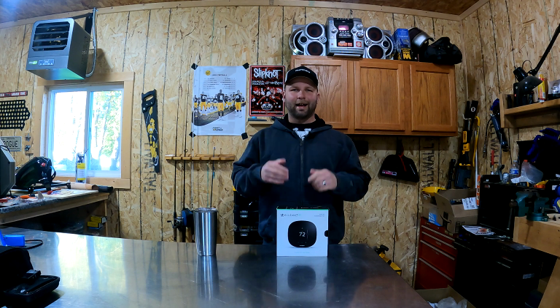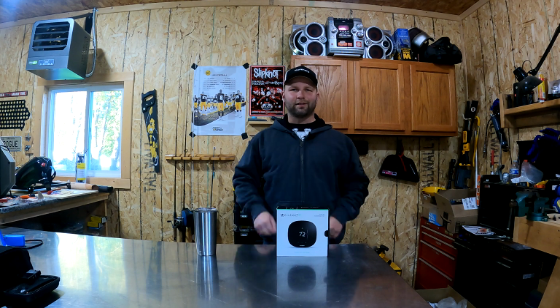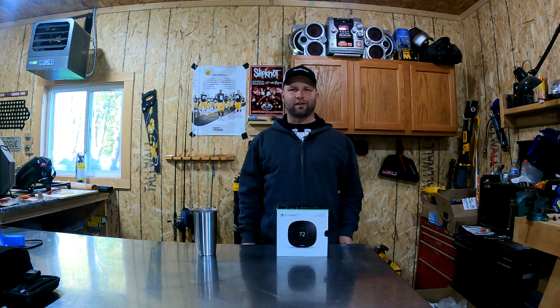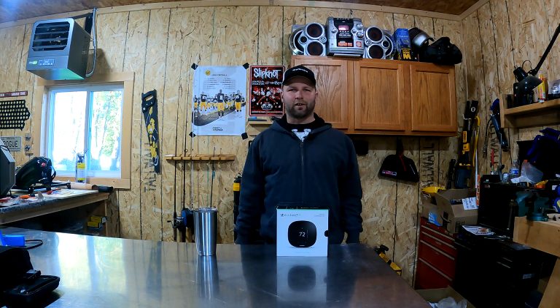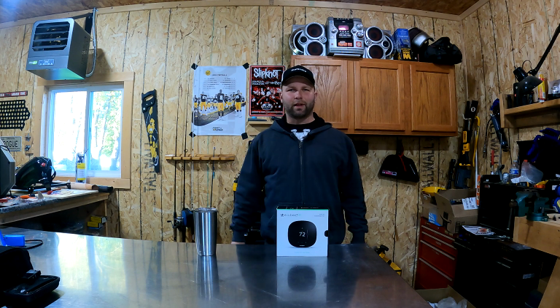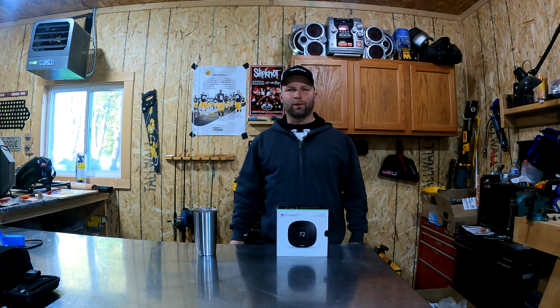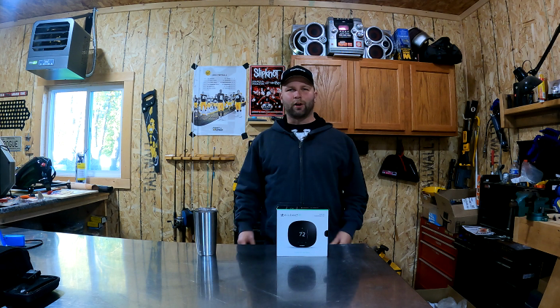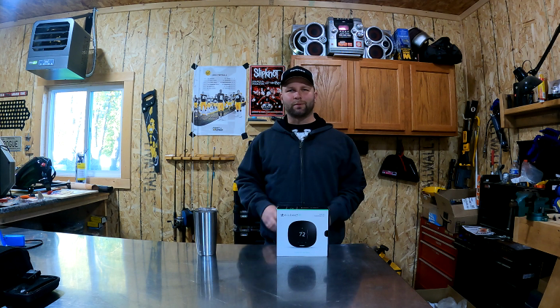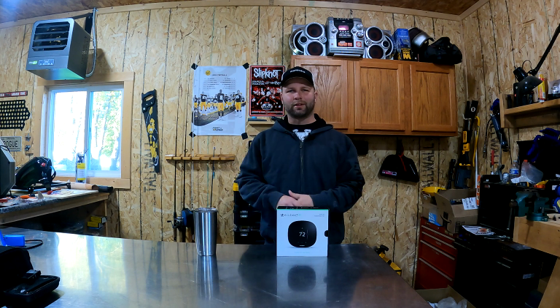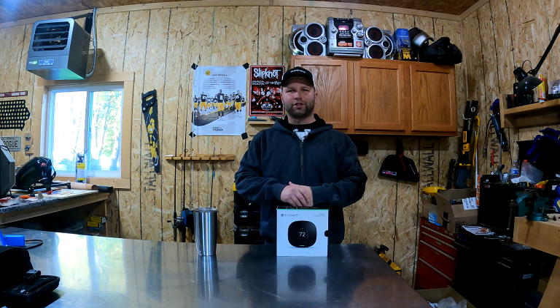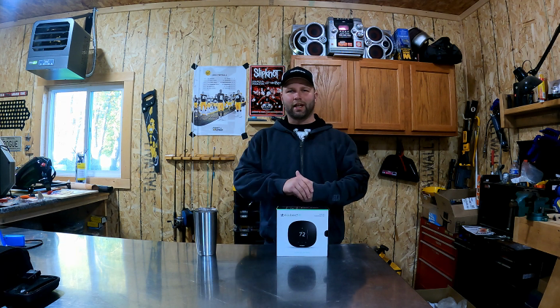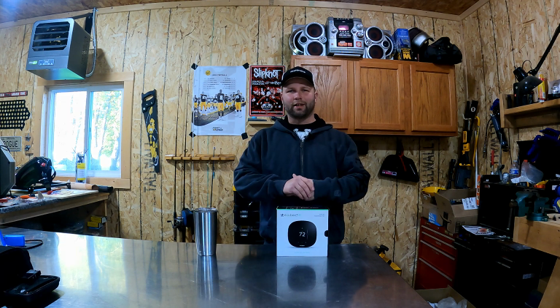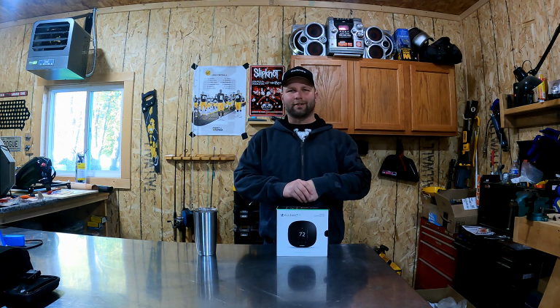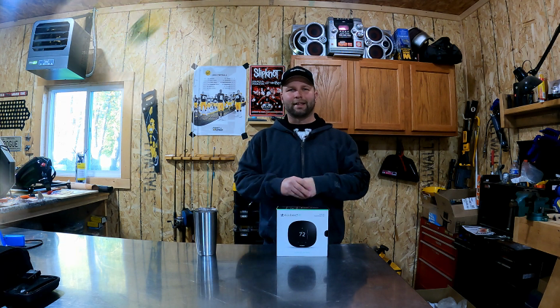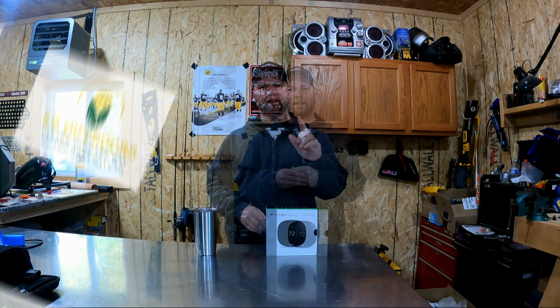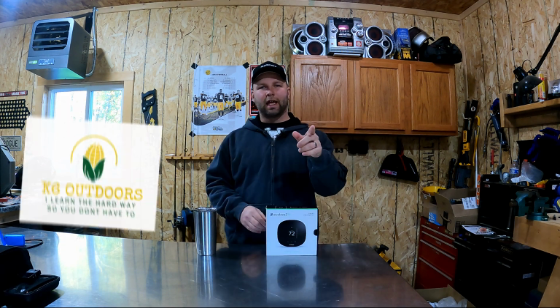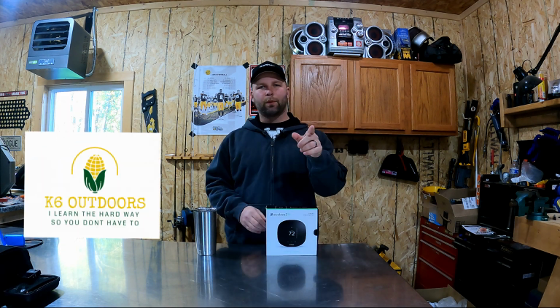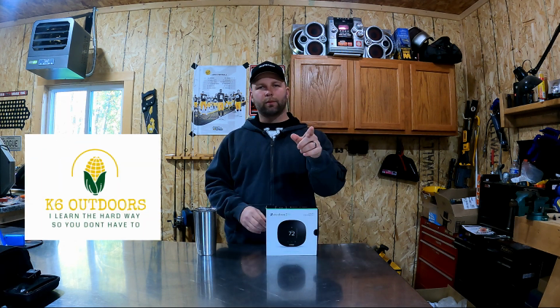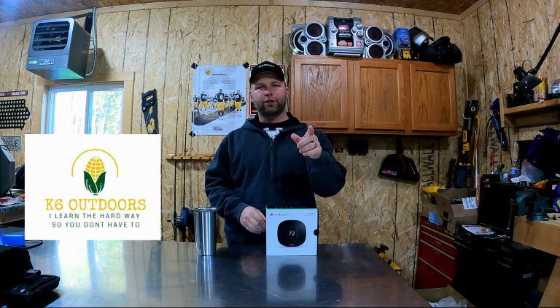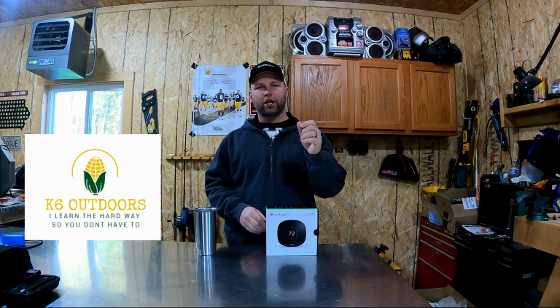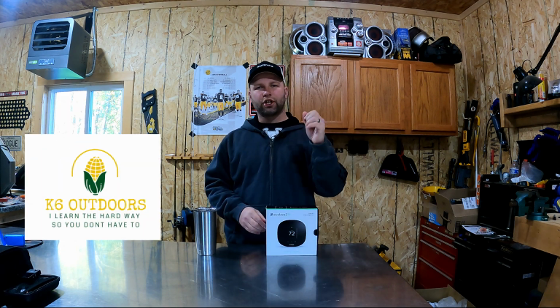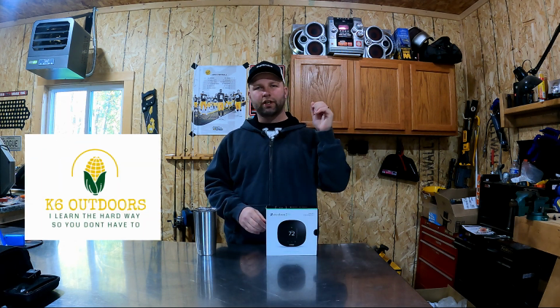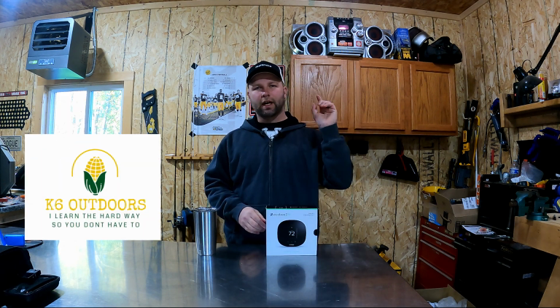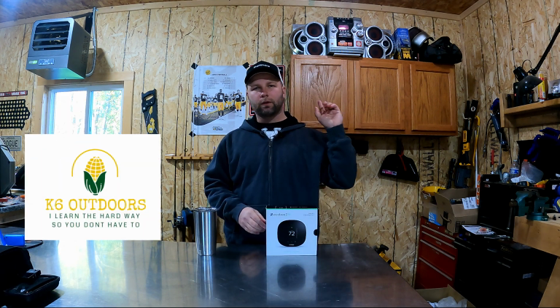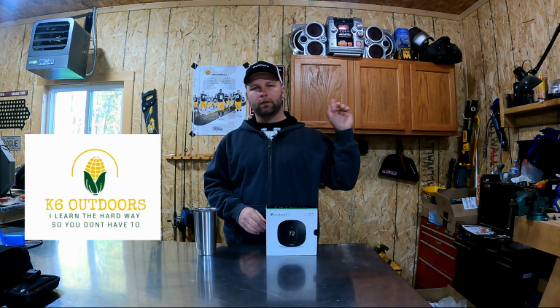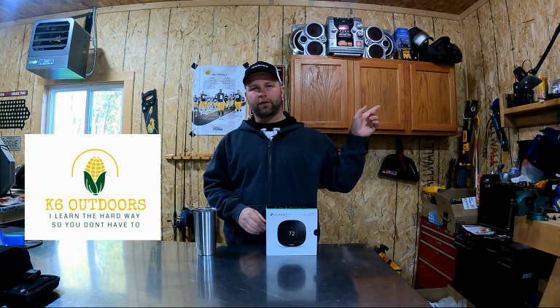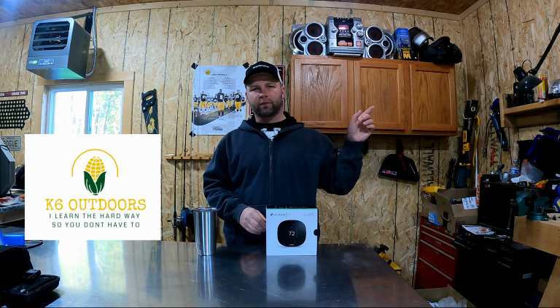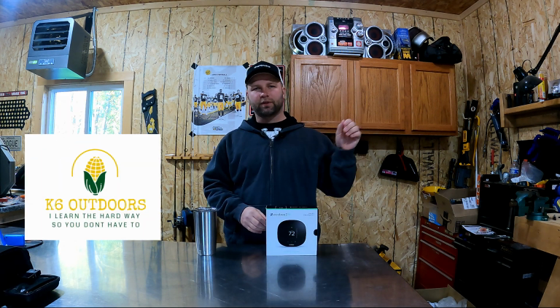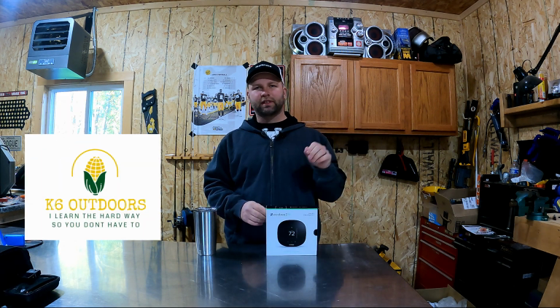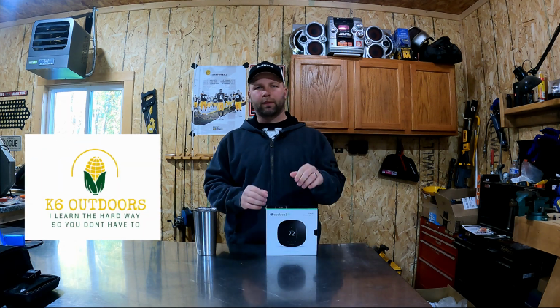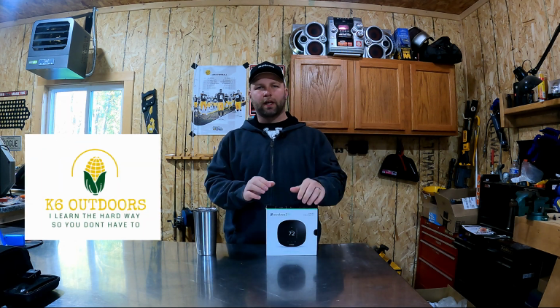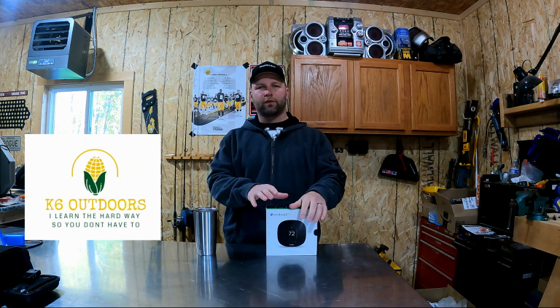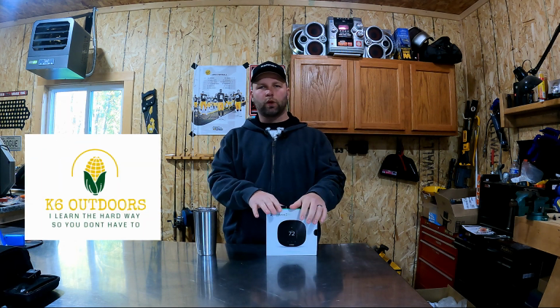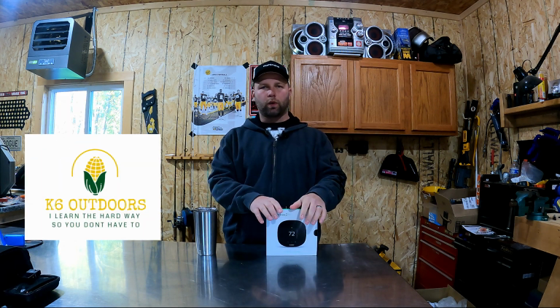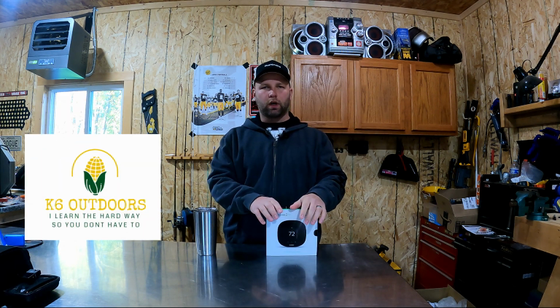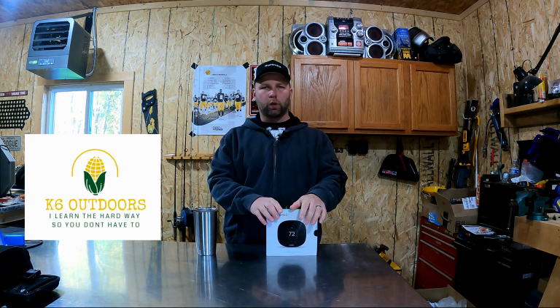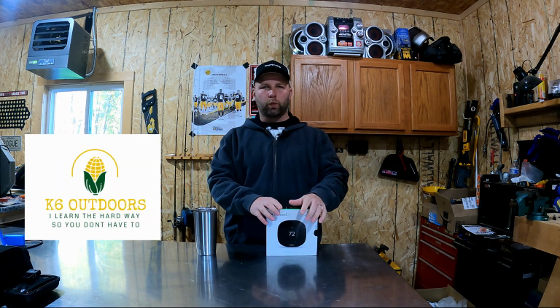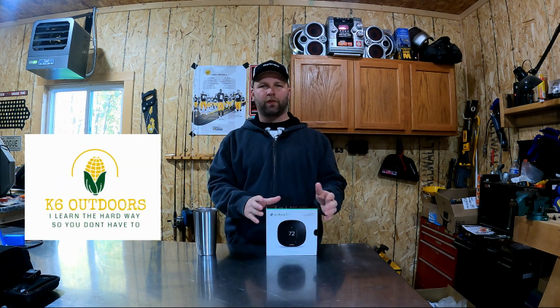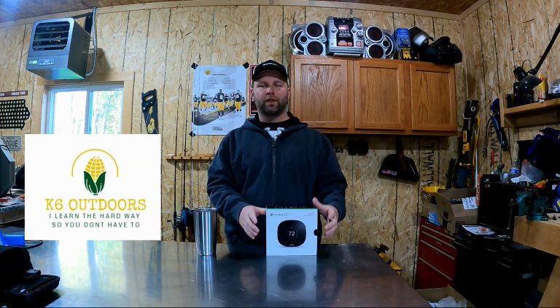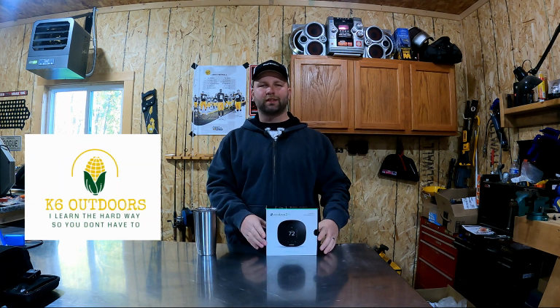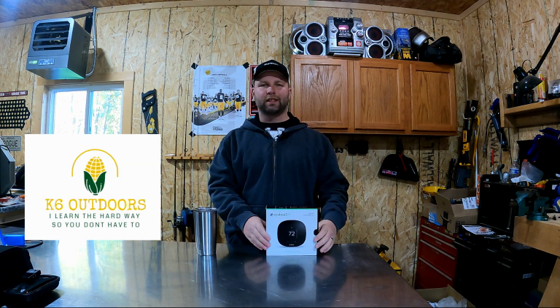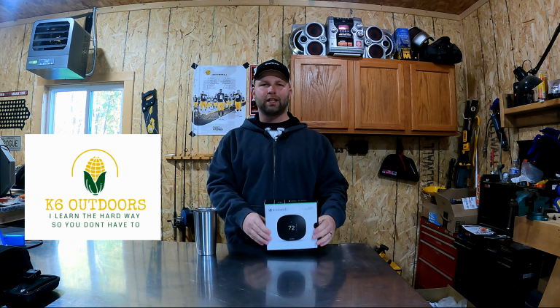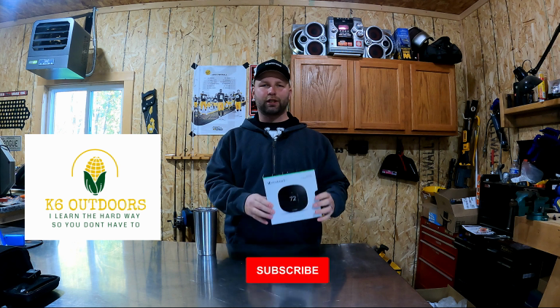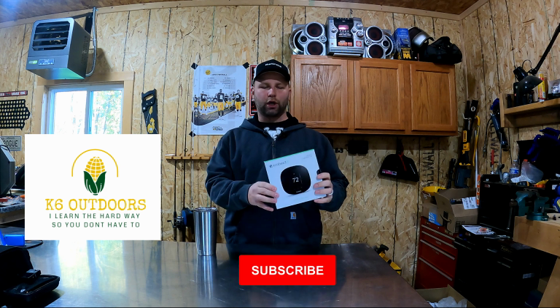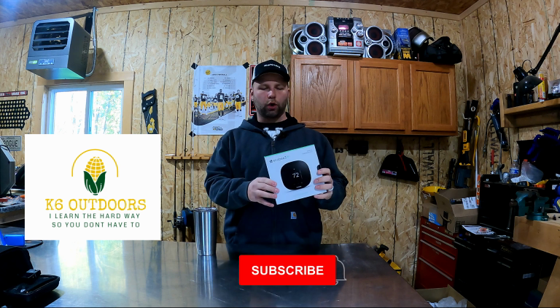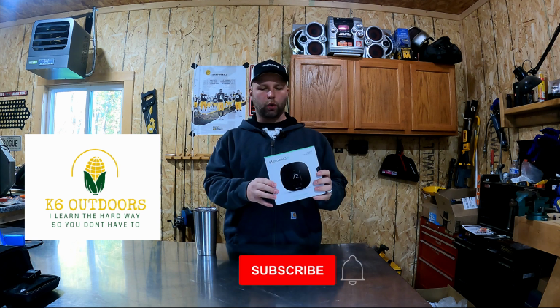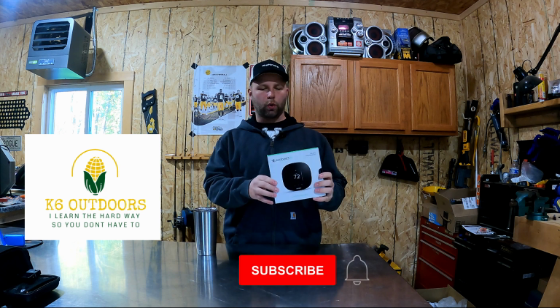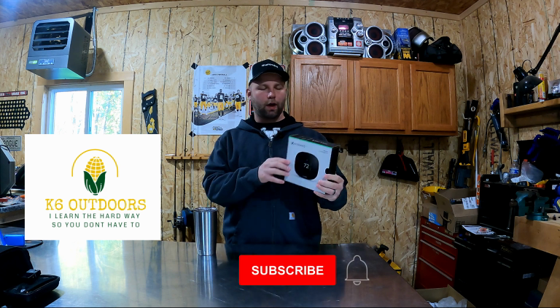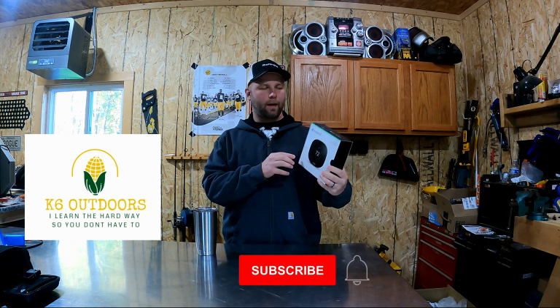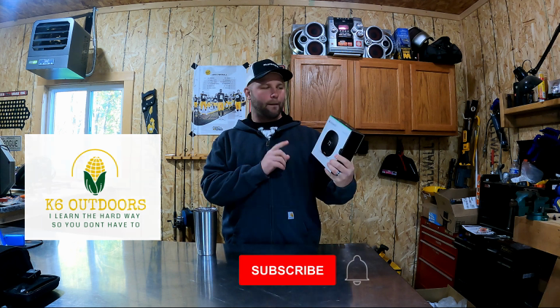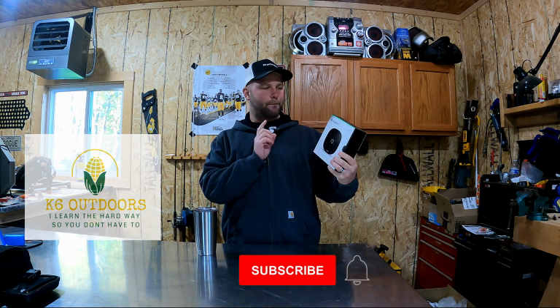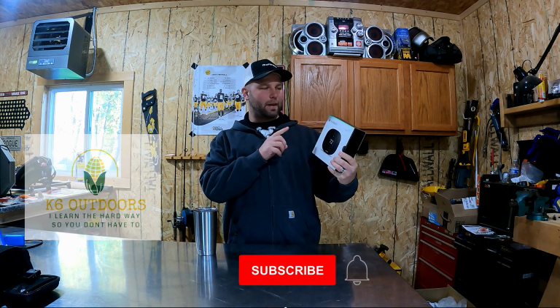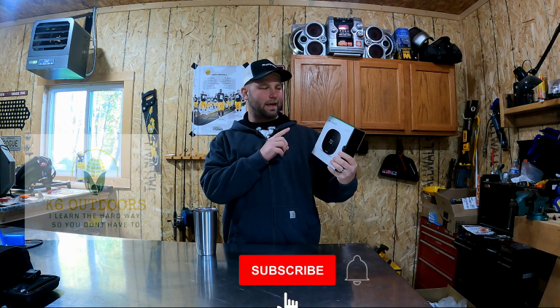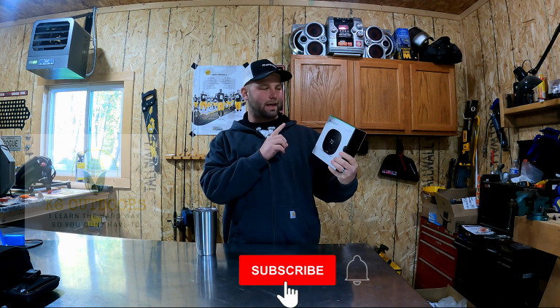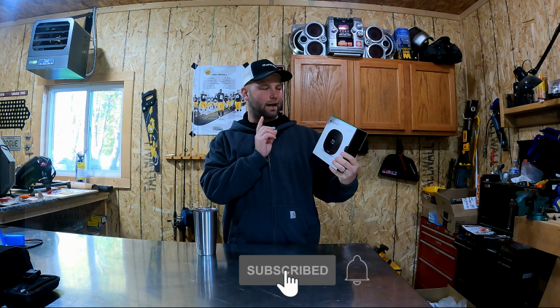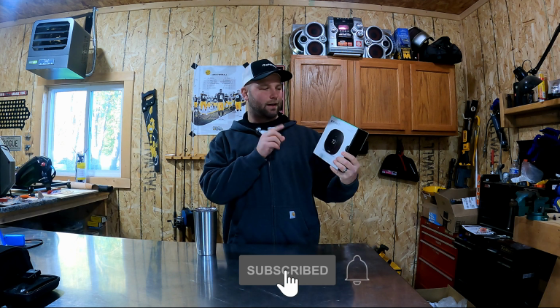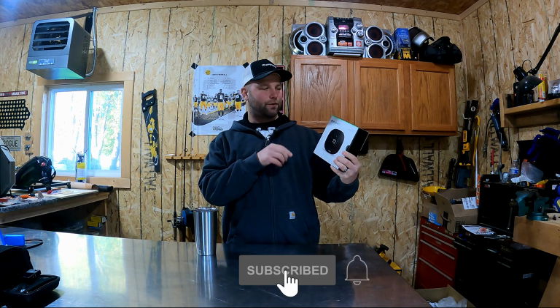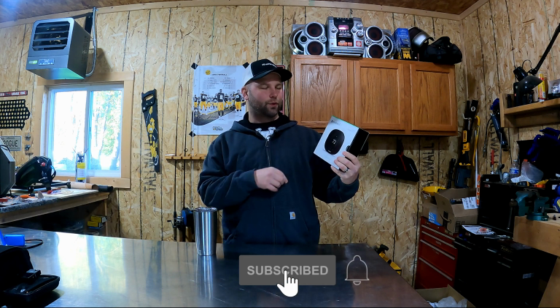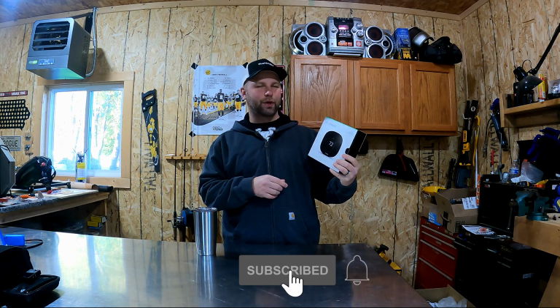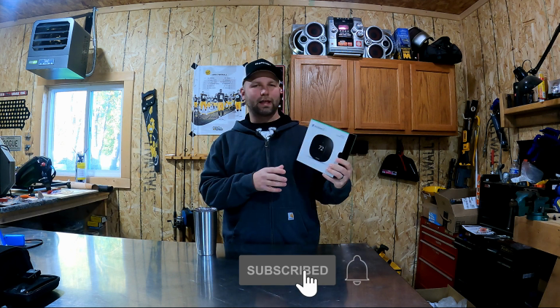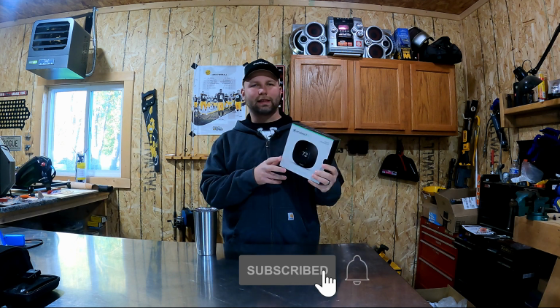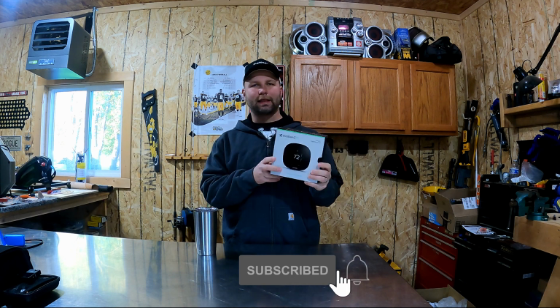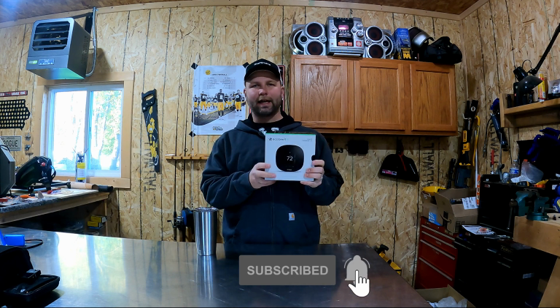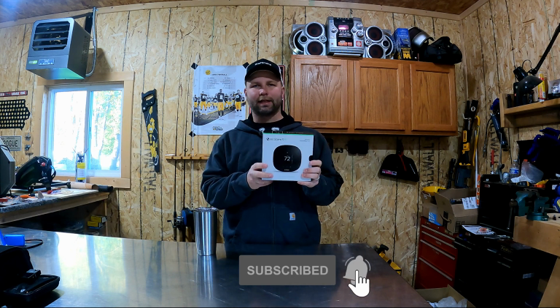How's it going everybody? Welcome to the channel. Today we're going to be changing out the thermostat we have on the wall with this Ecobee 3 Lite.